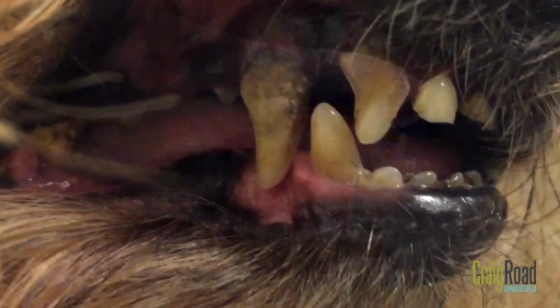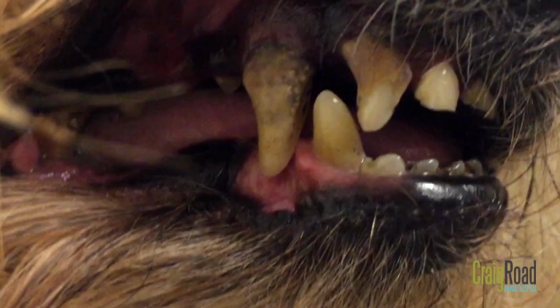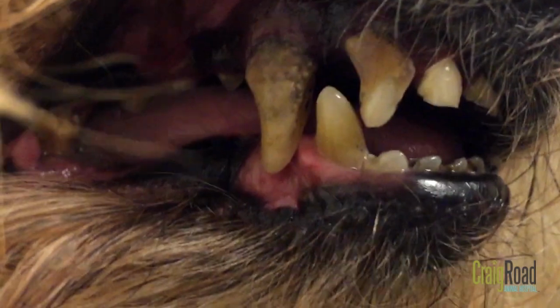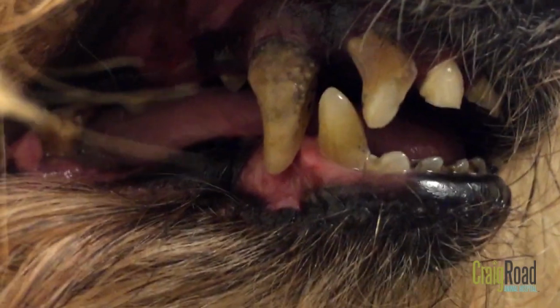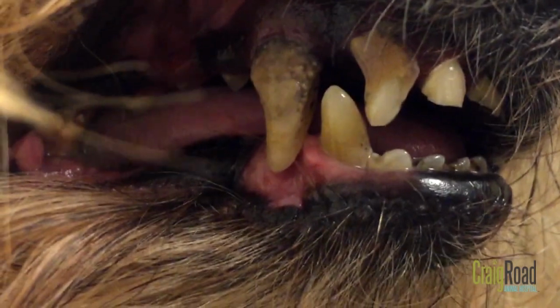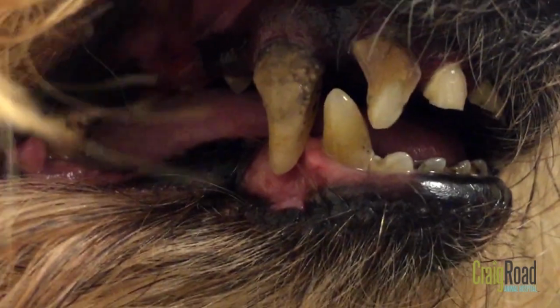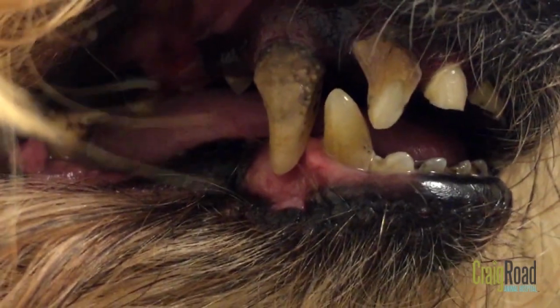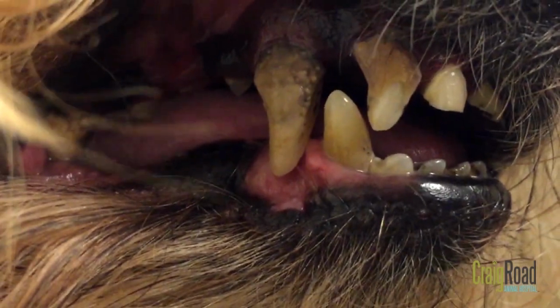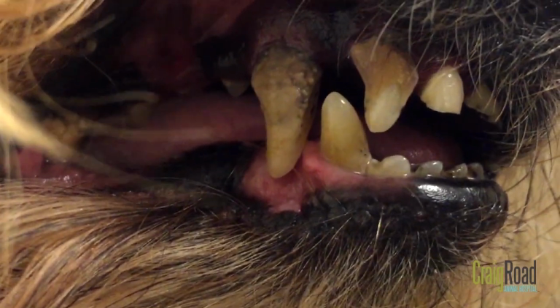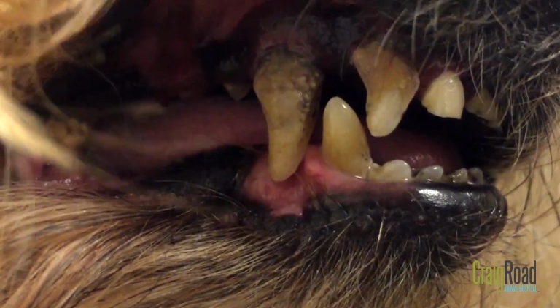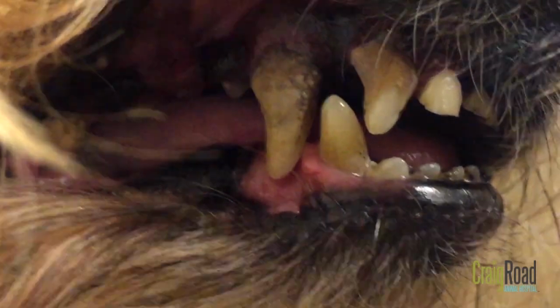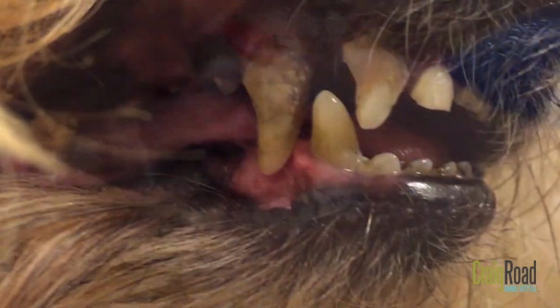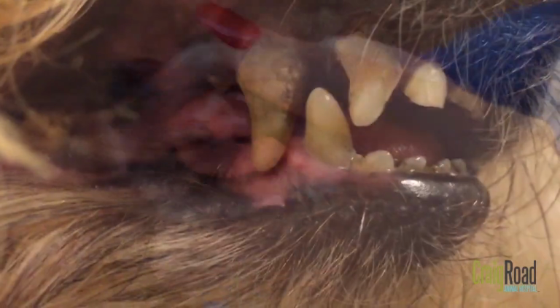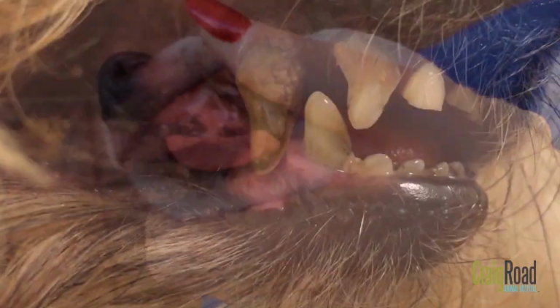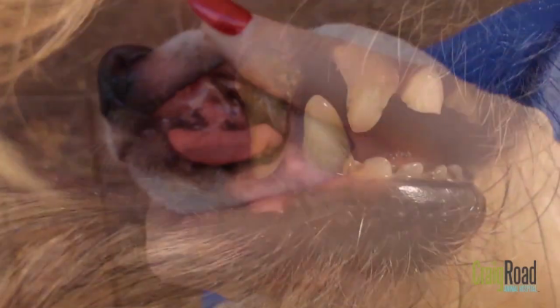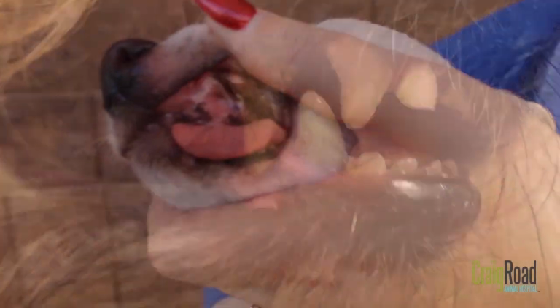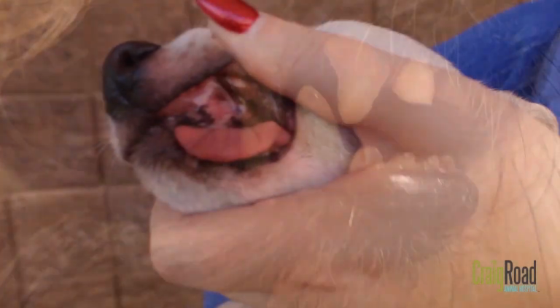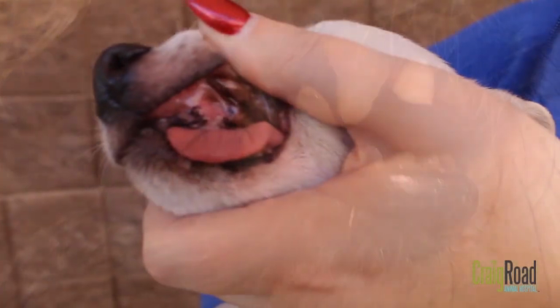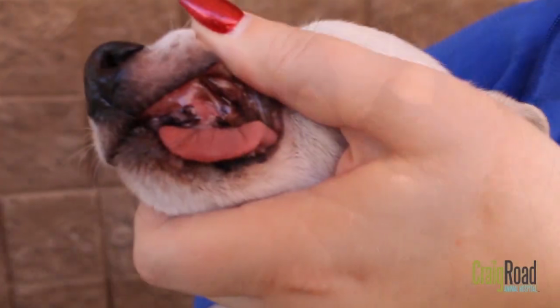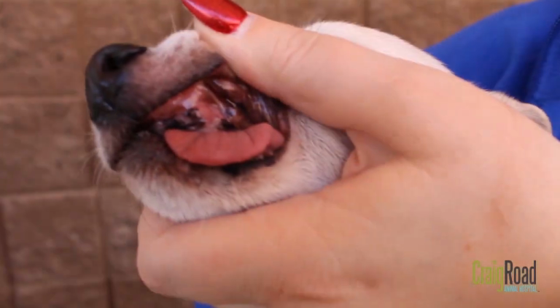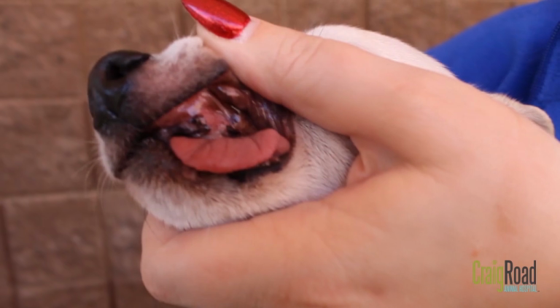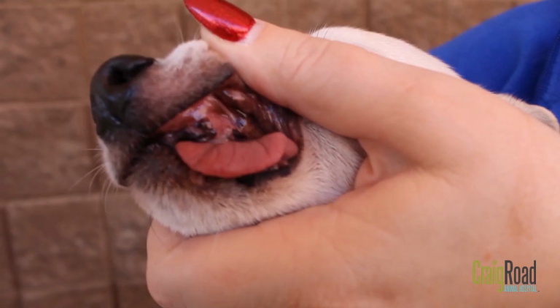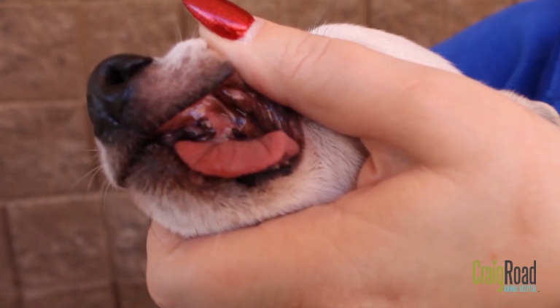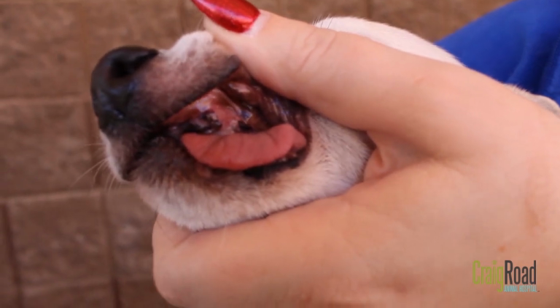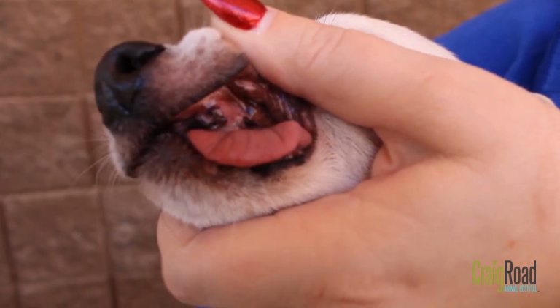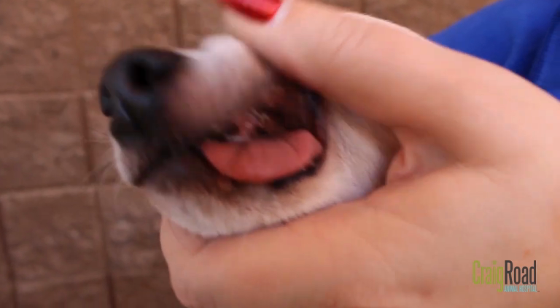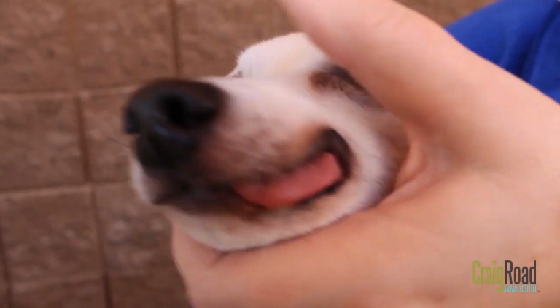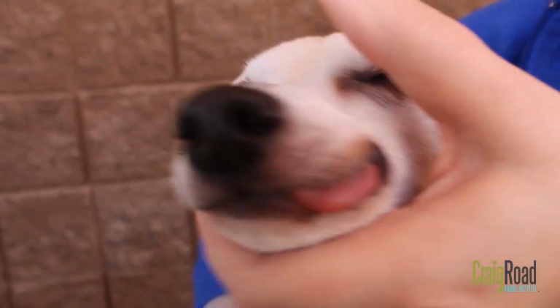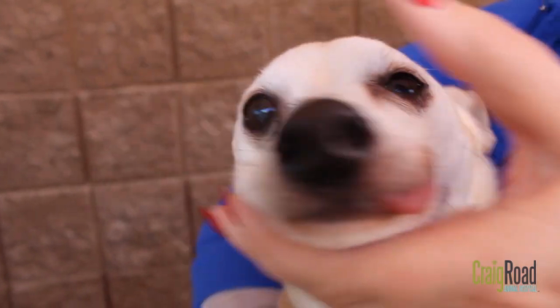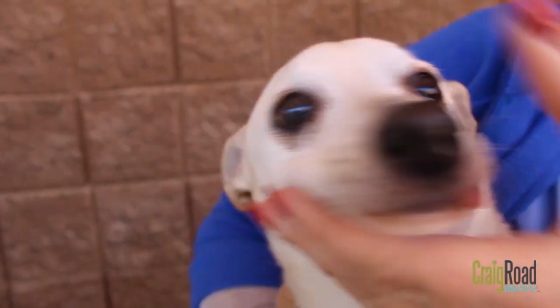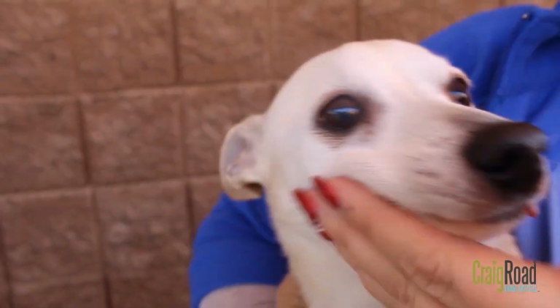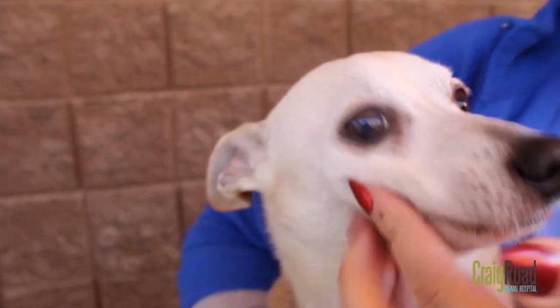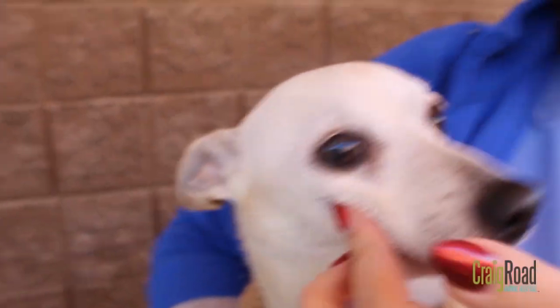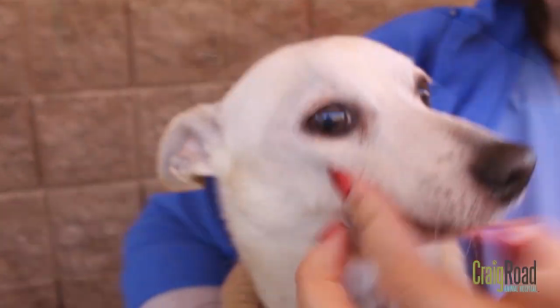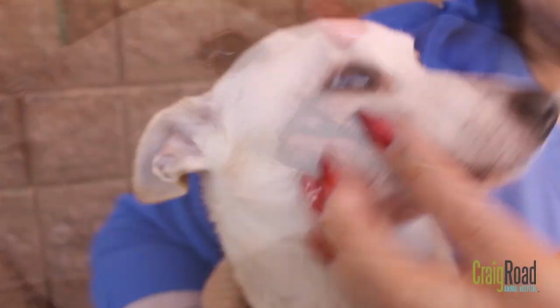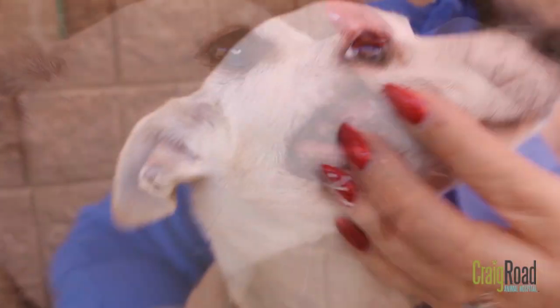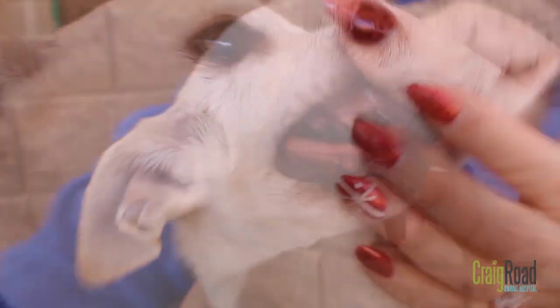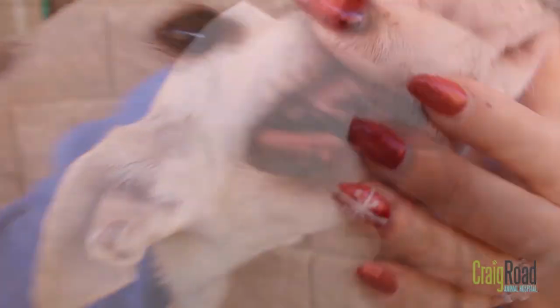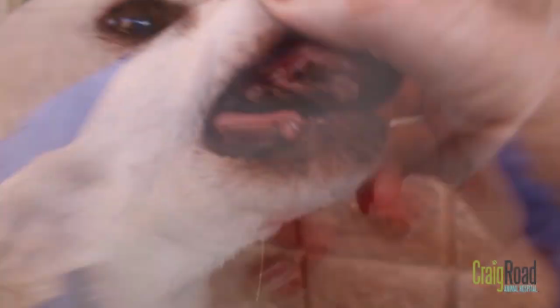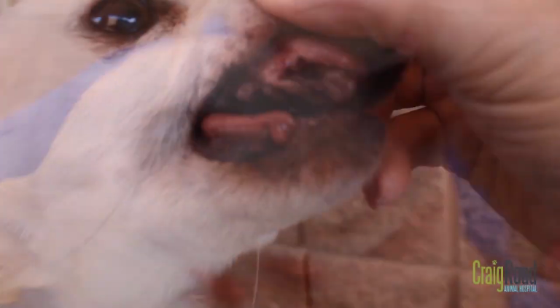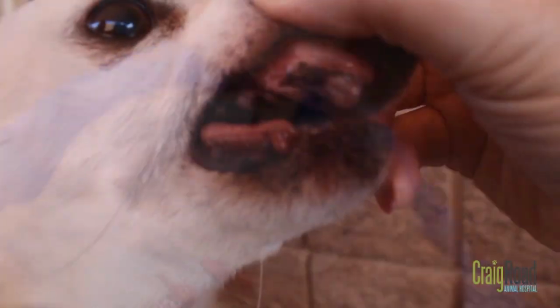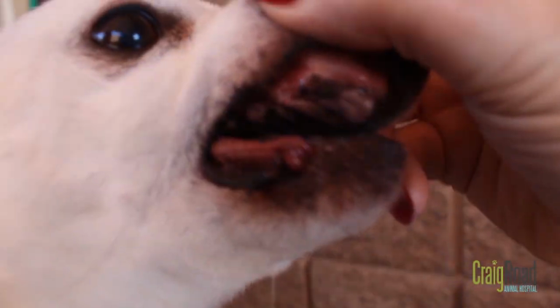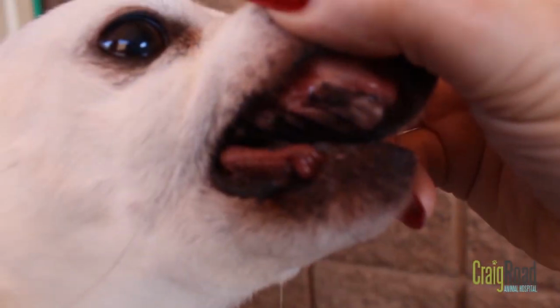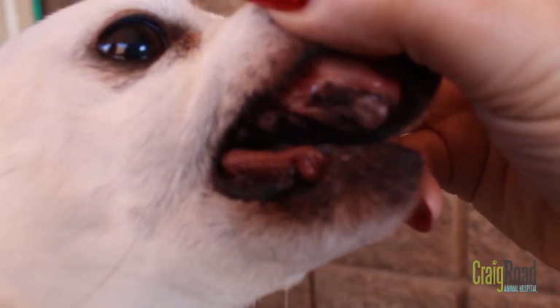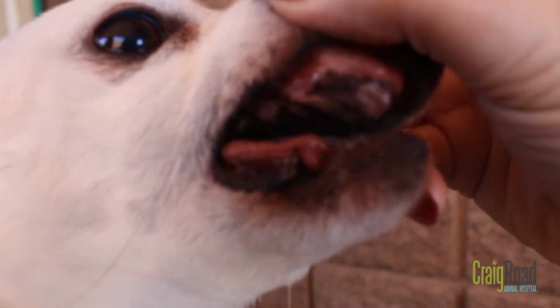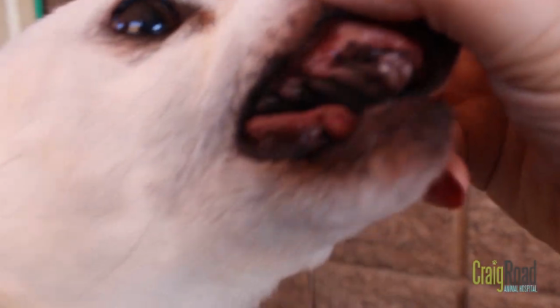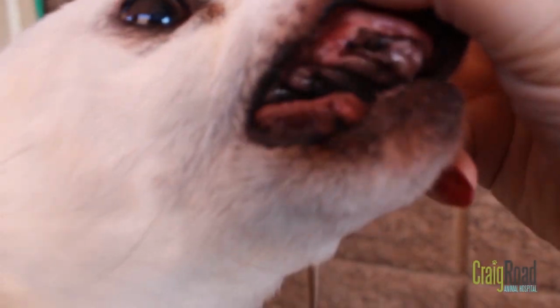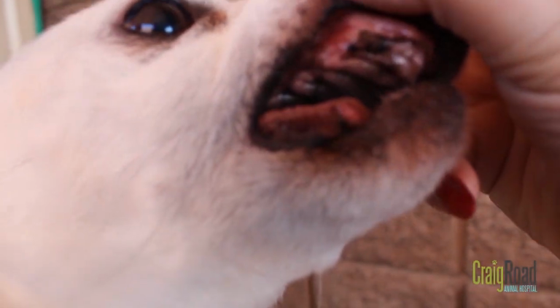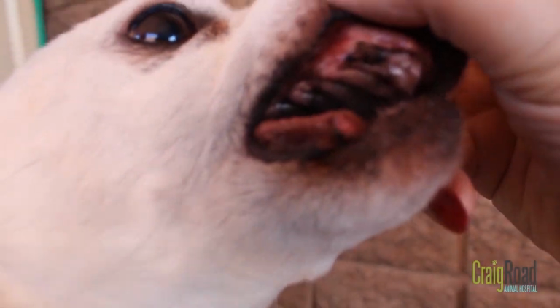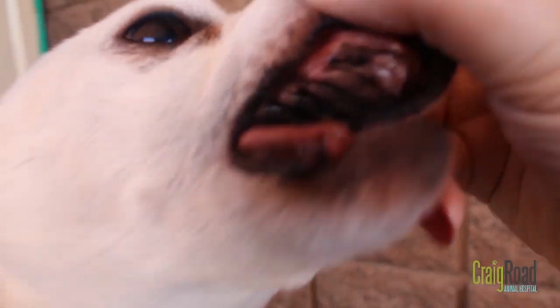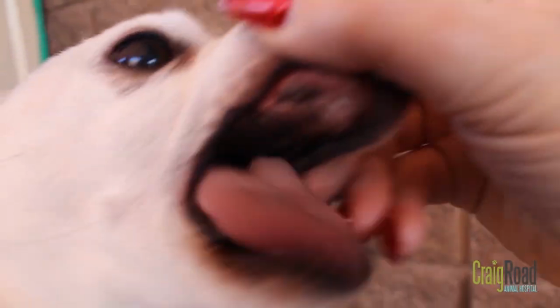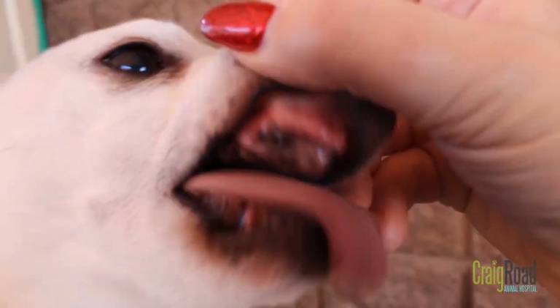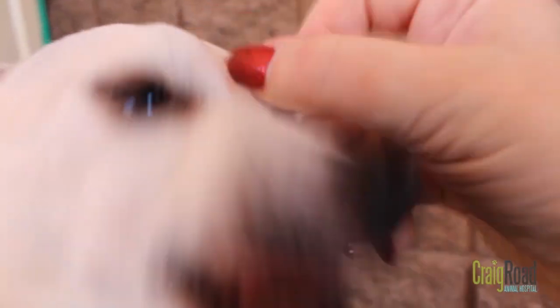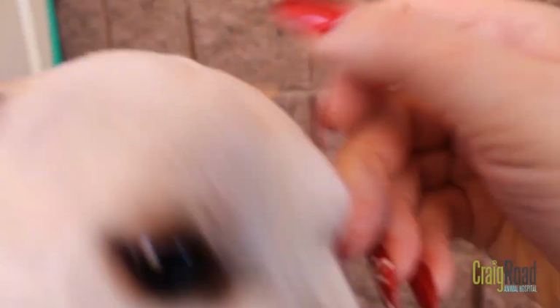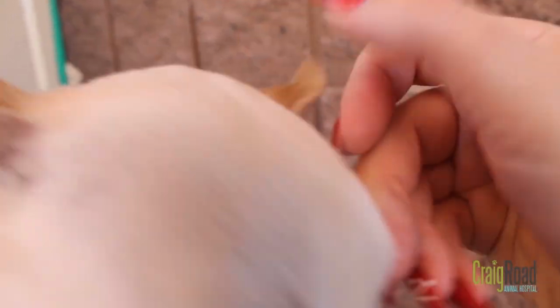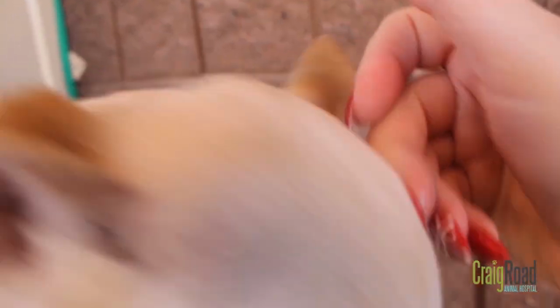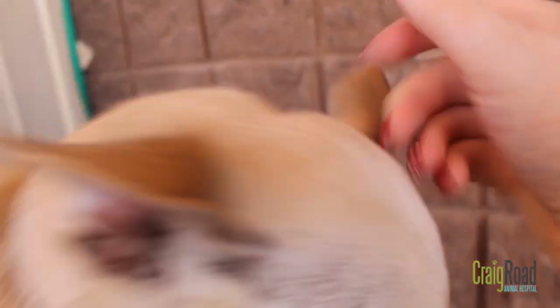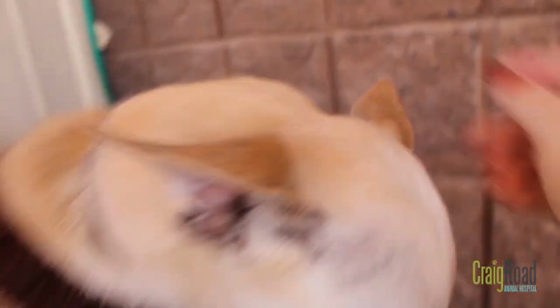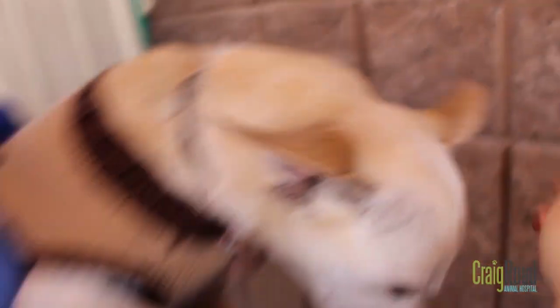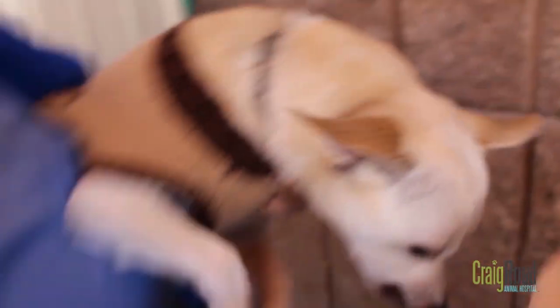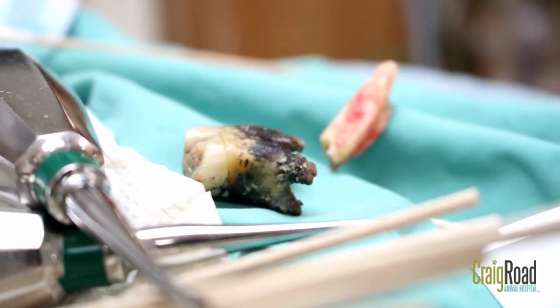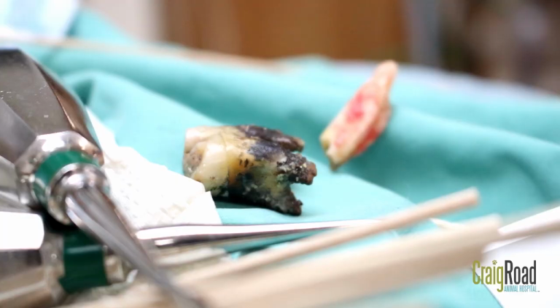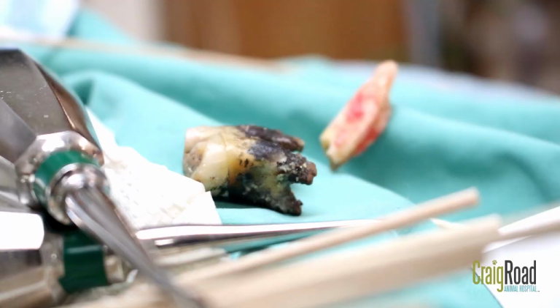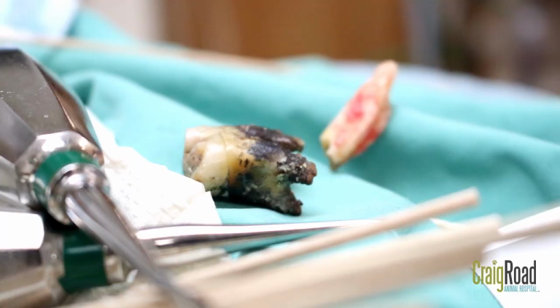This includes broken teeth and roots, abscesses or infected teeth, cysts or tumors in the mouth, and periodontal disease.